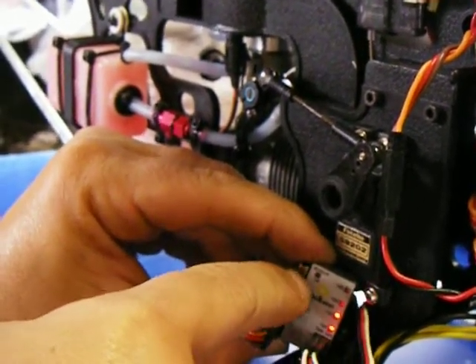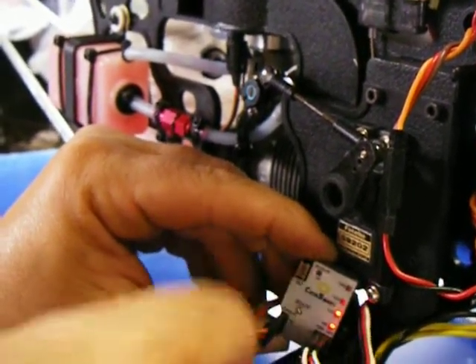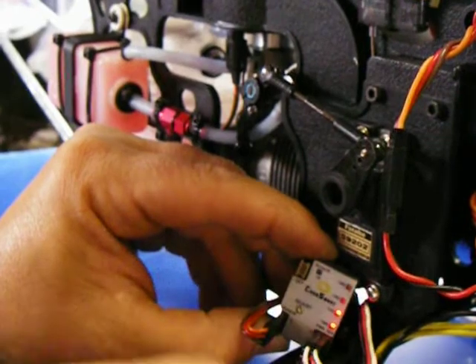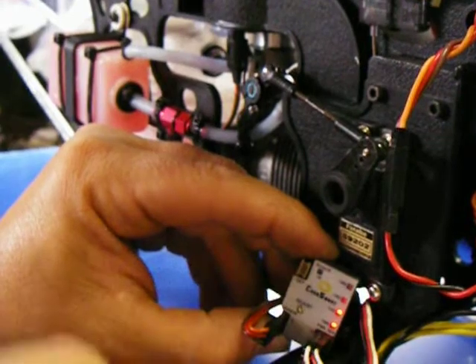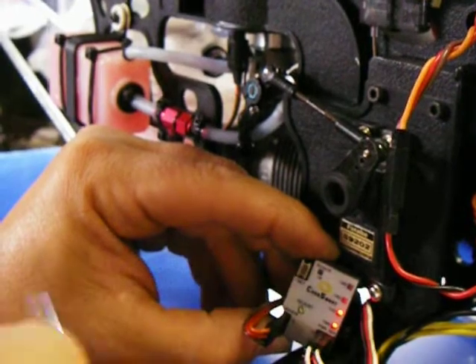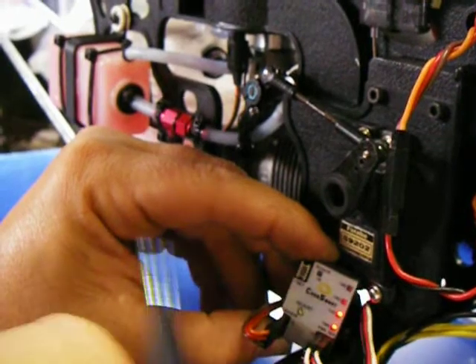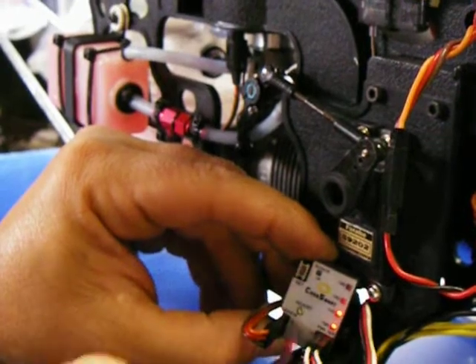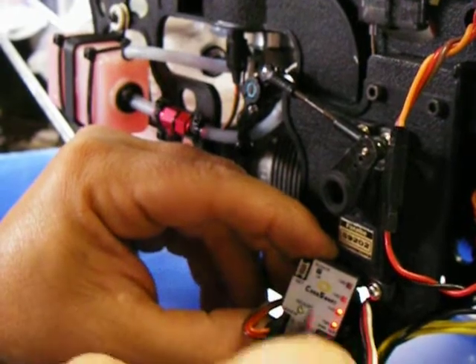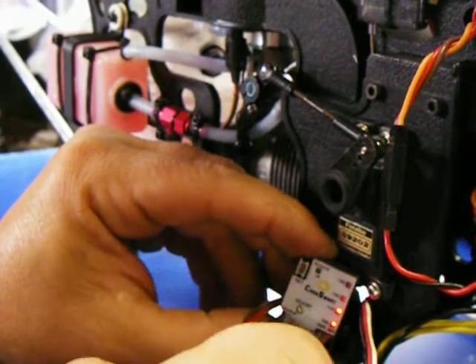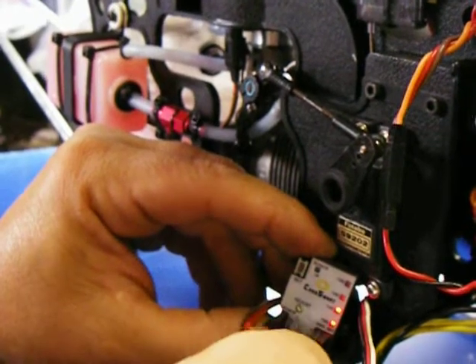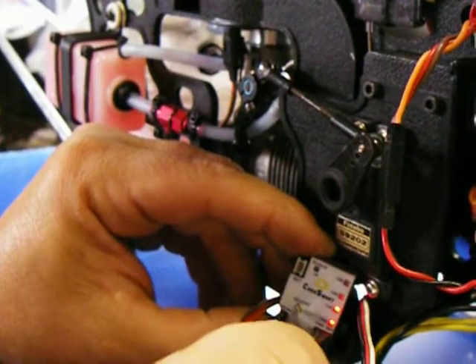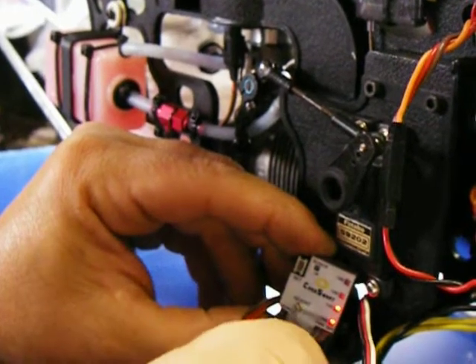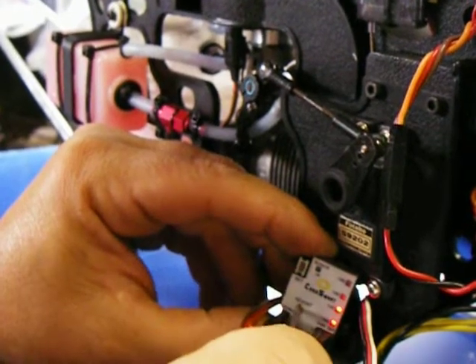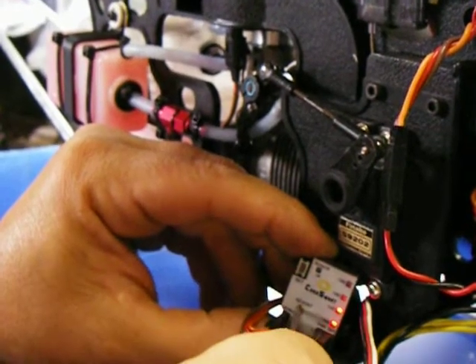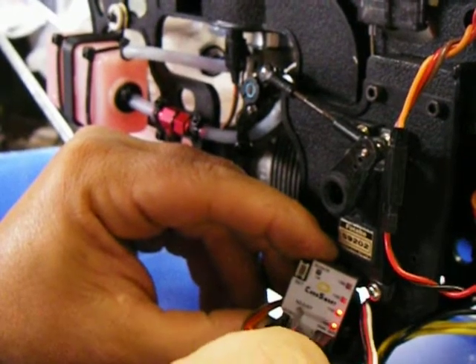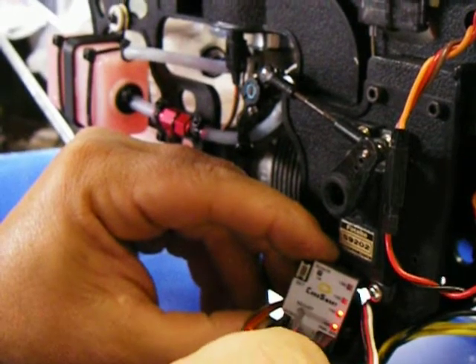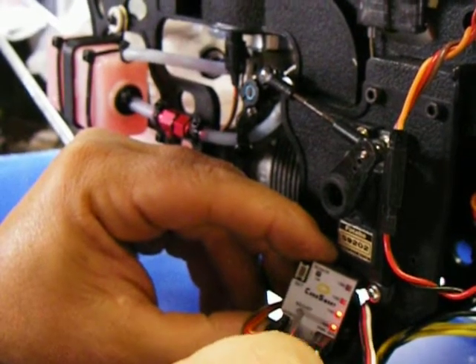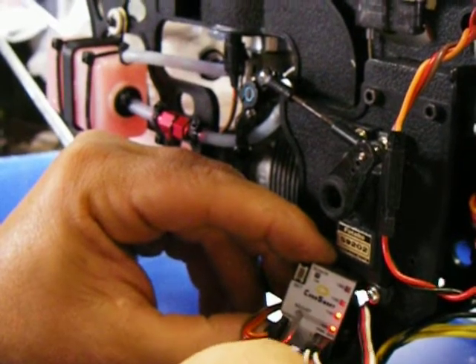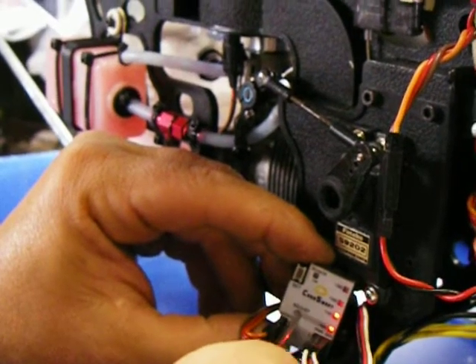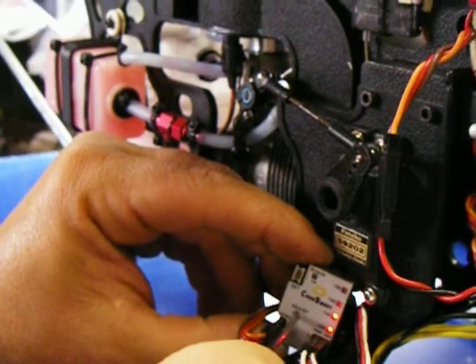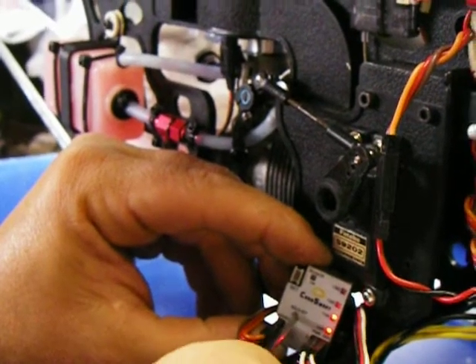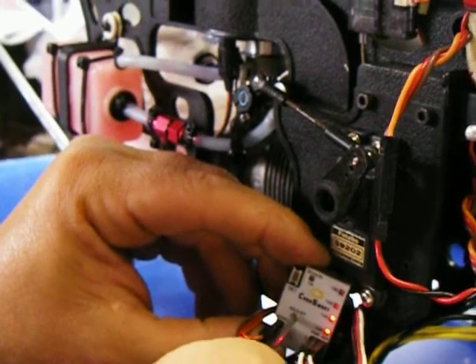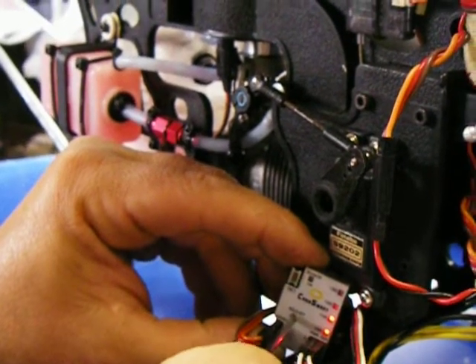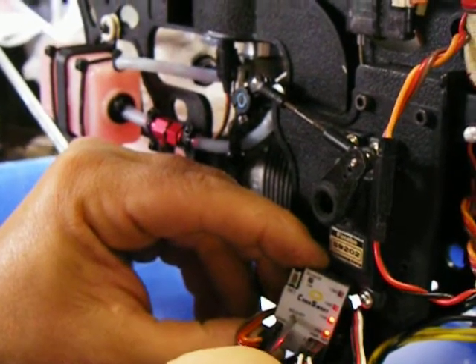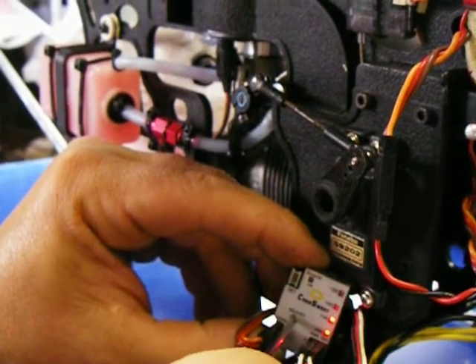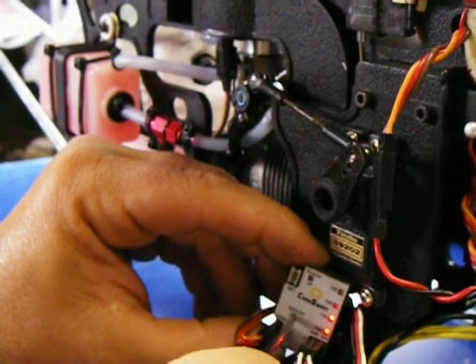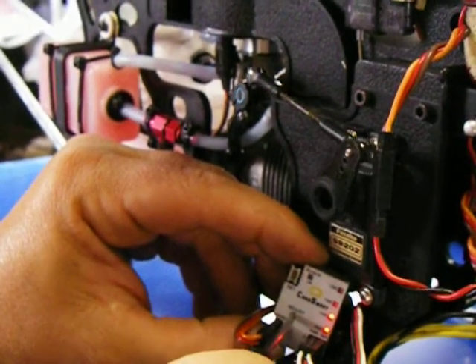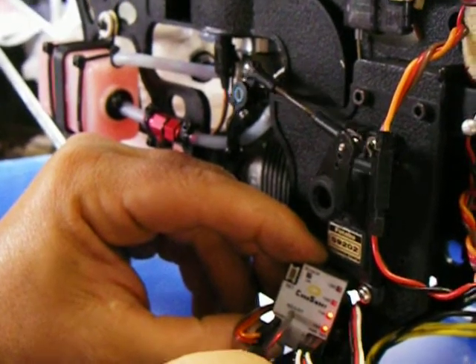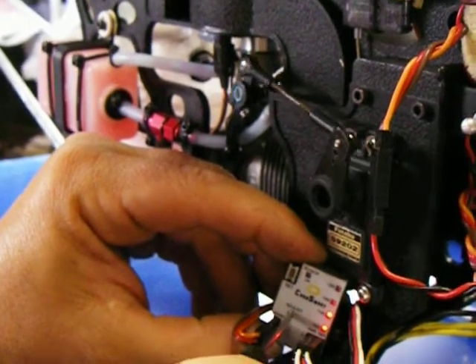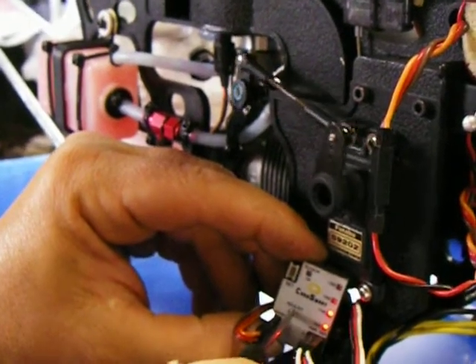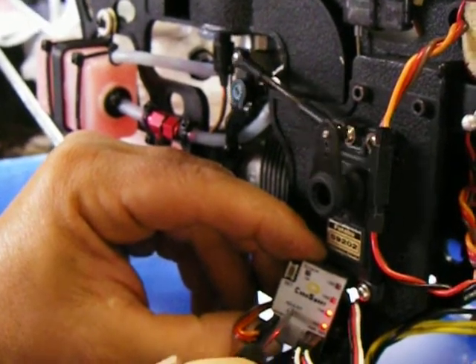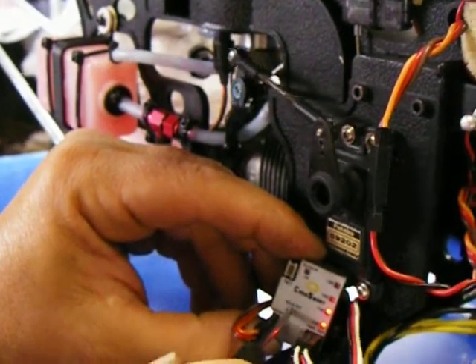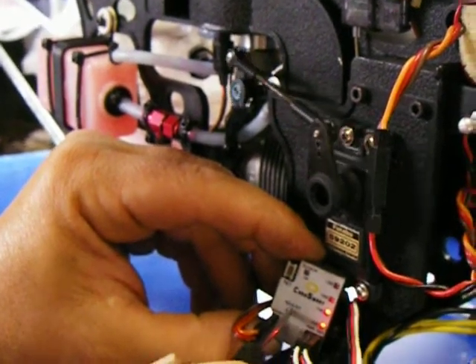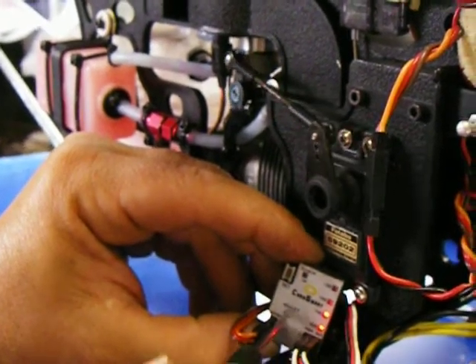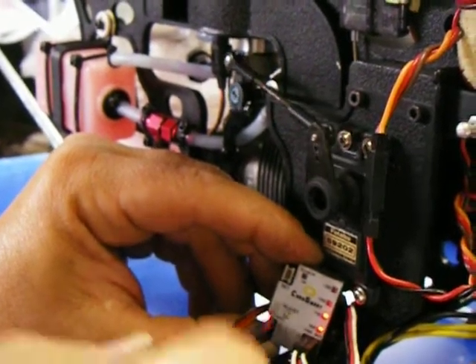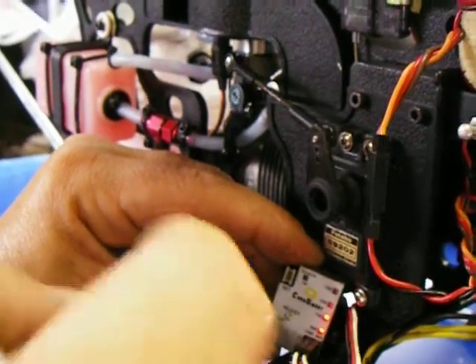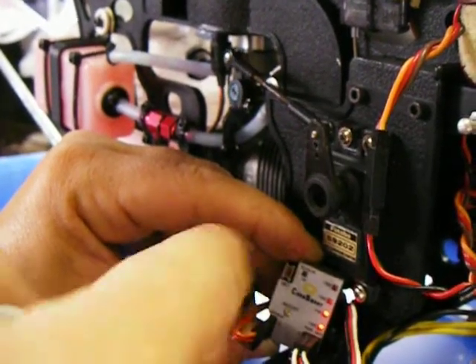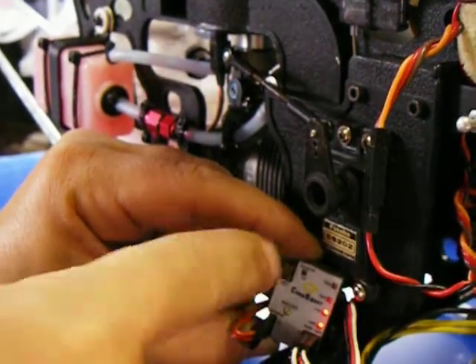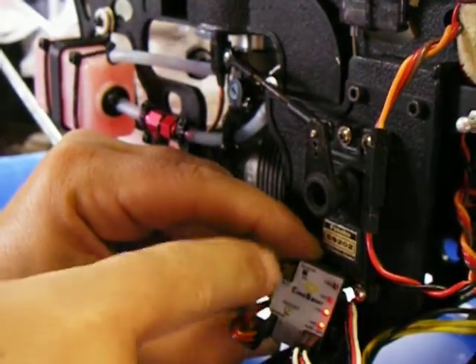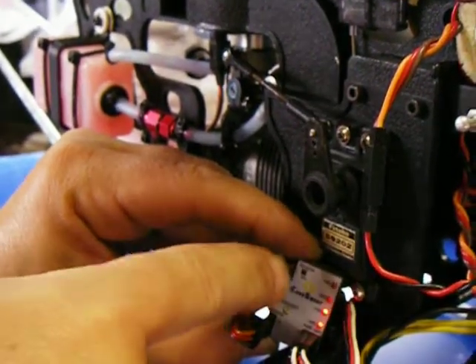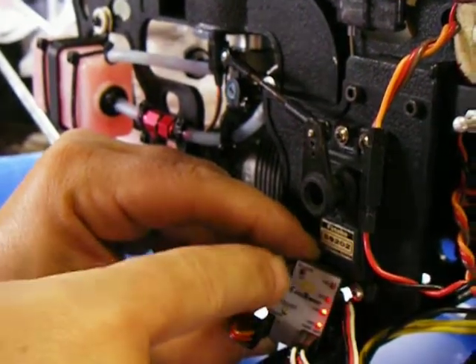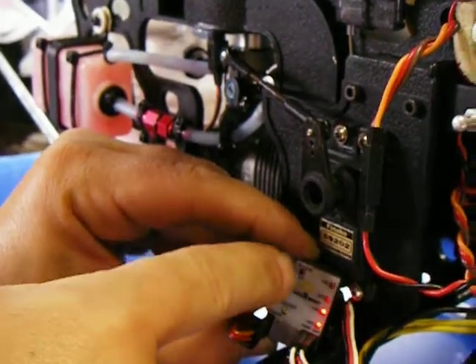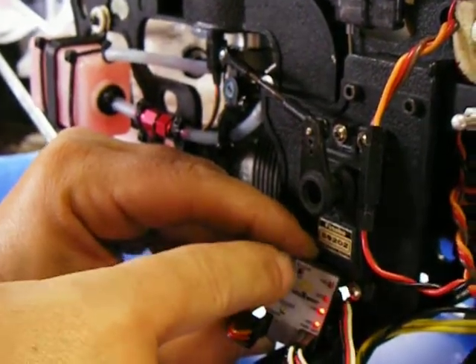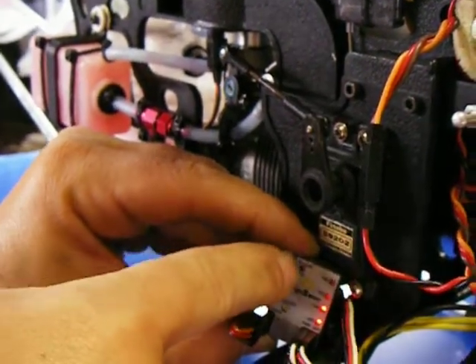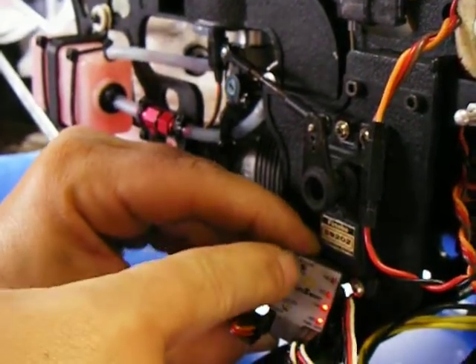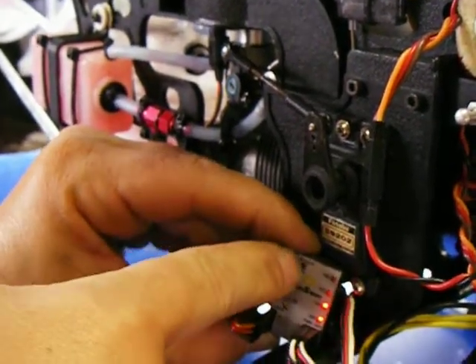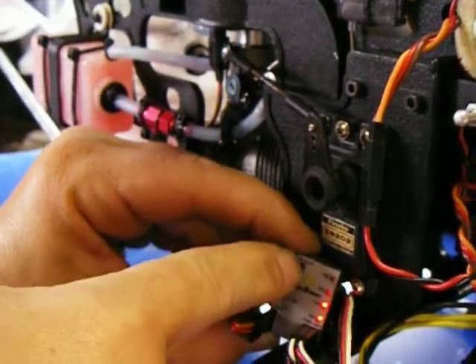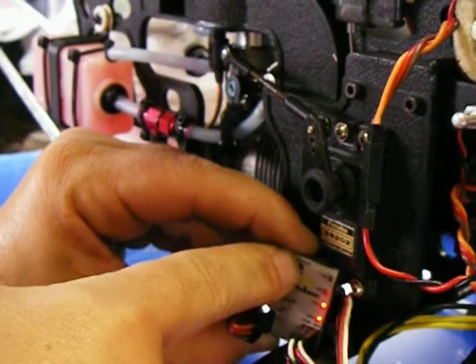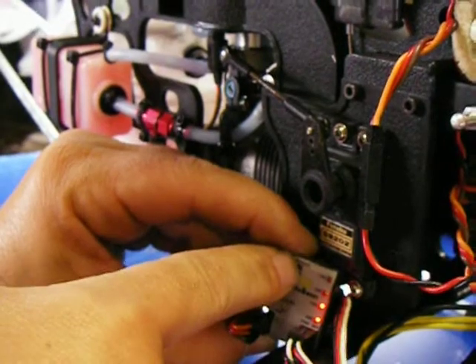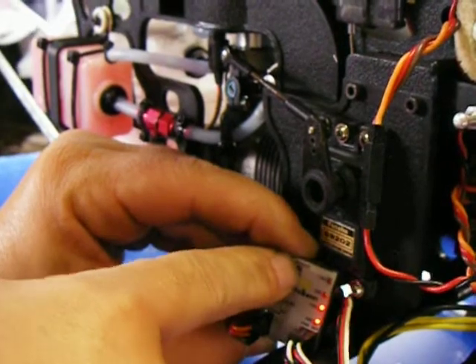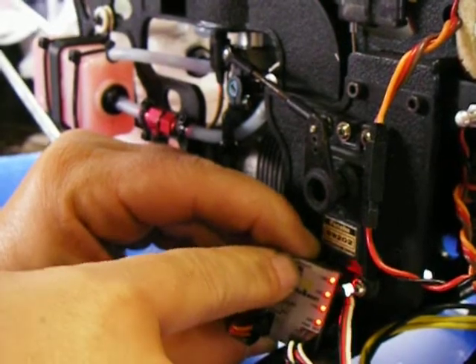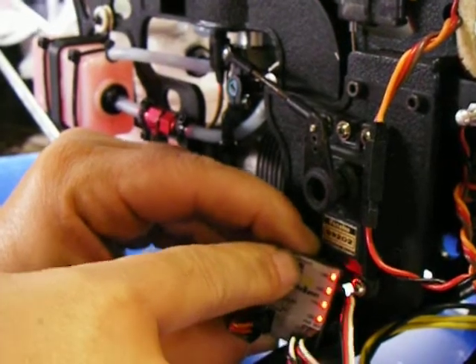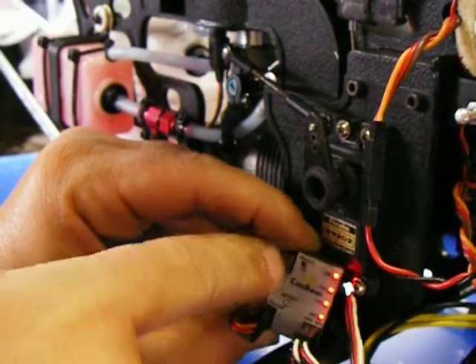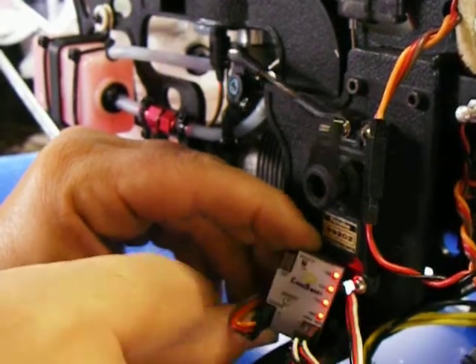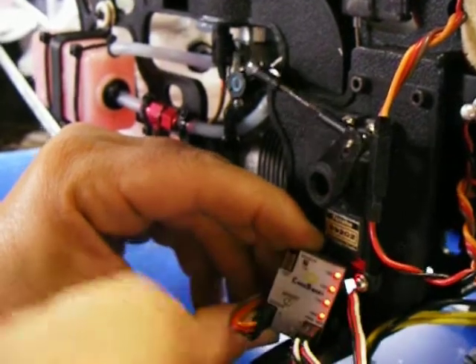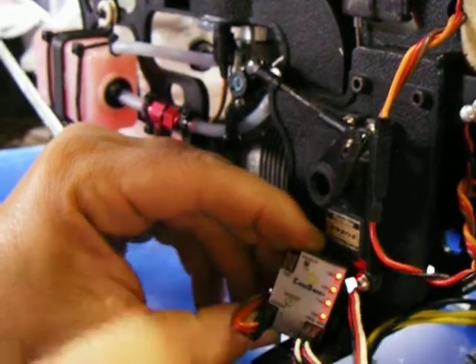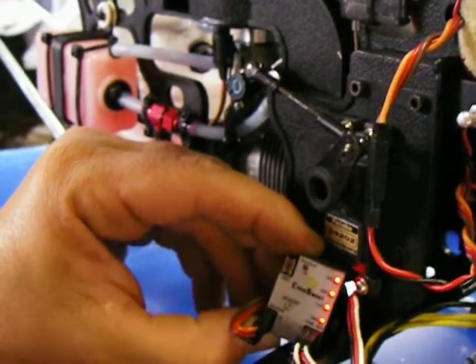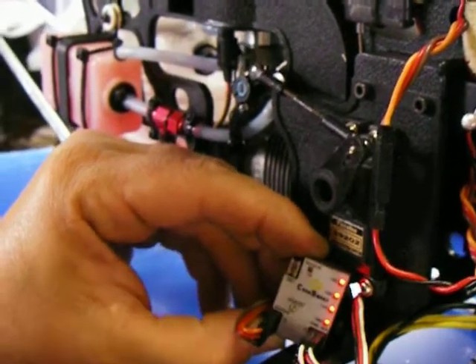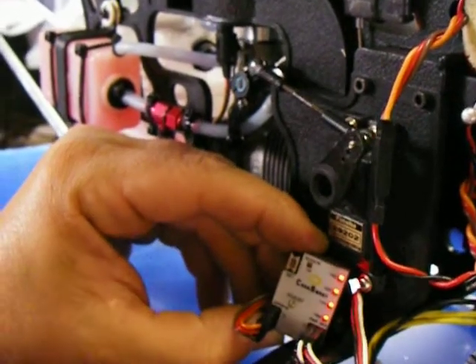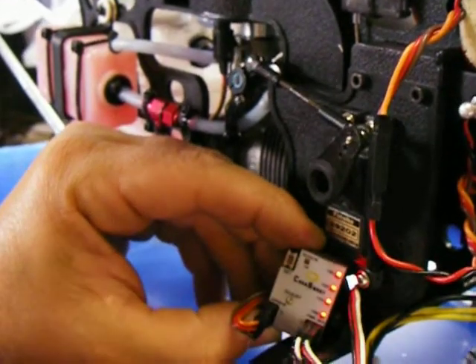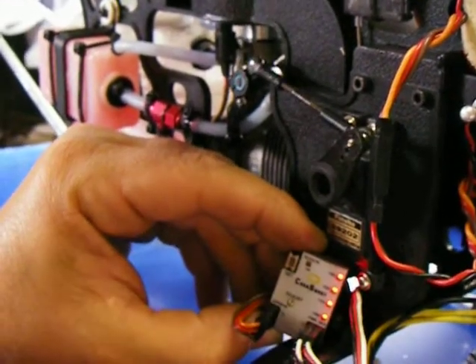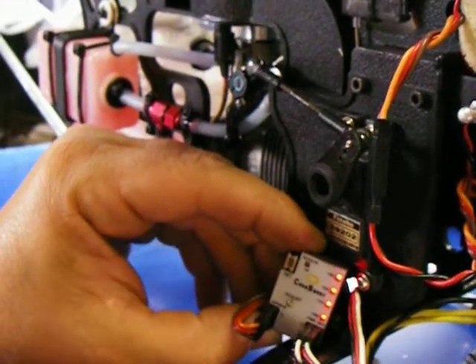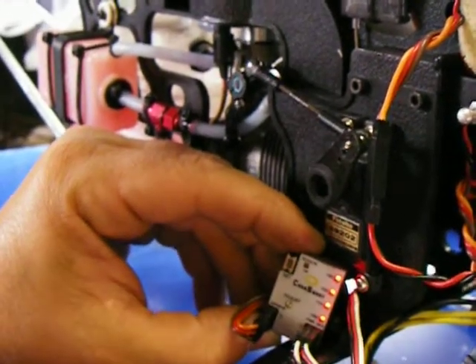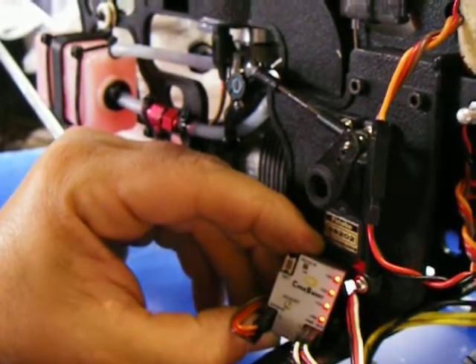We get two lights. We'll set the max rich position. We'll call that there. We'll press the button. We've got all four lights.